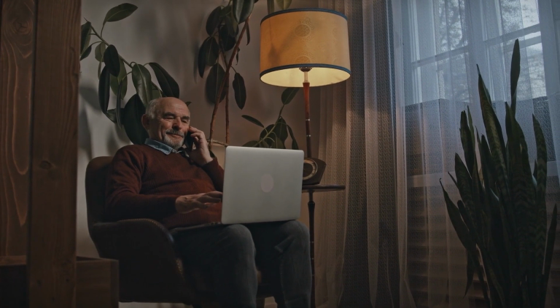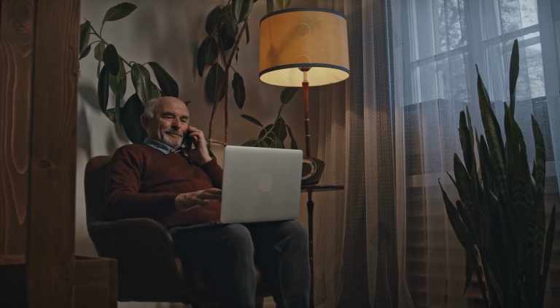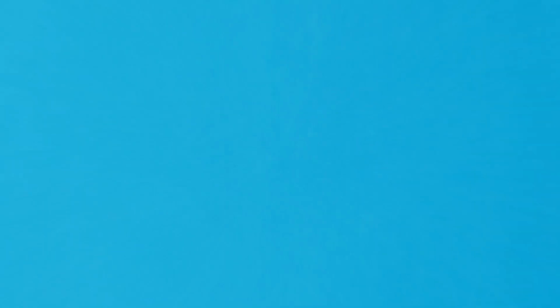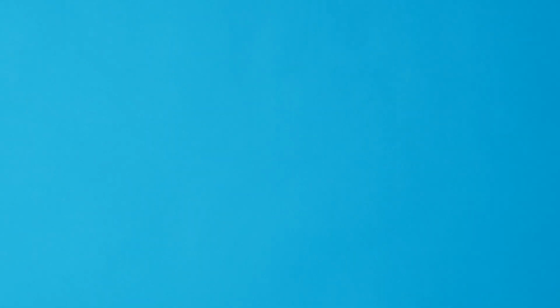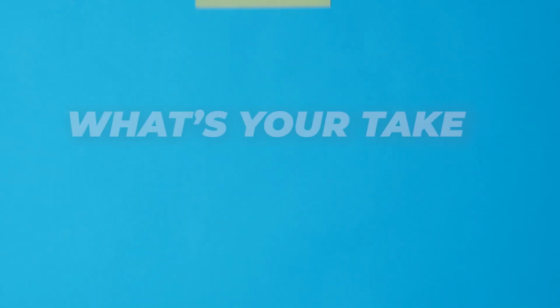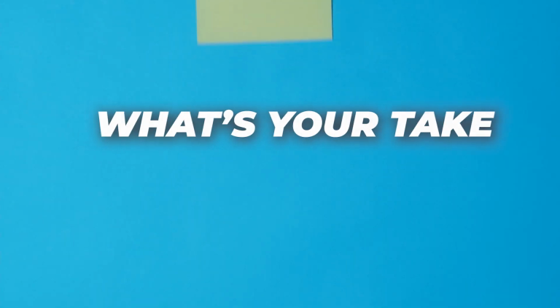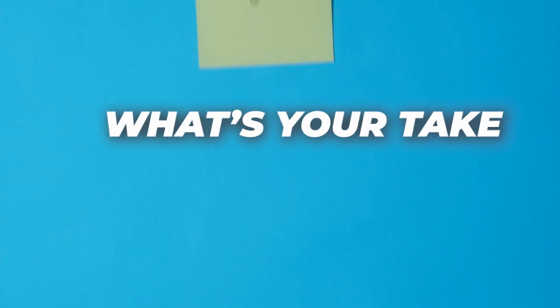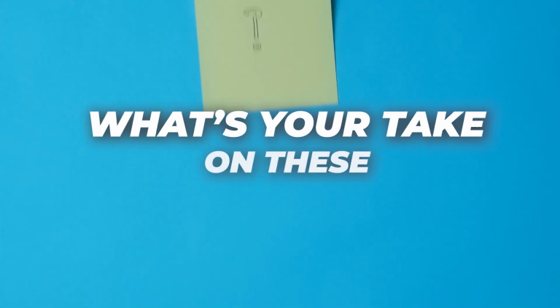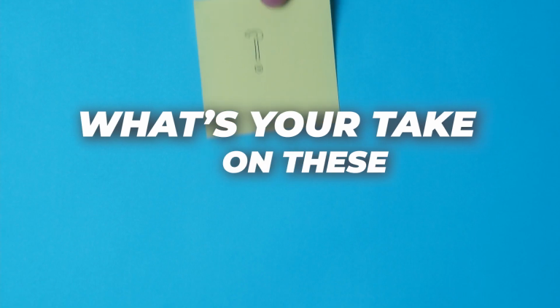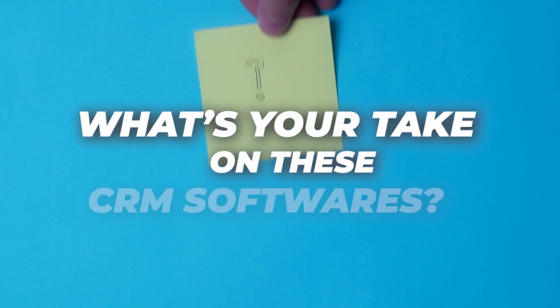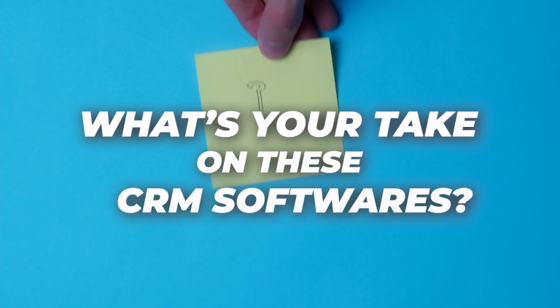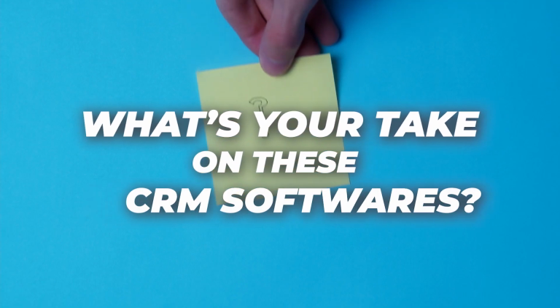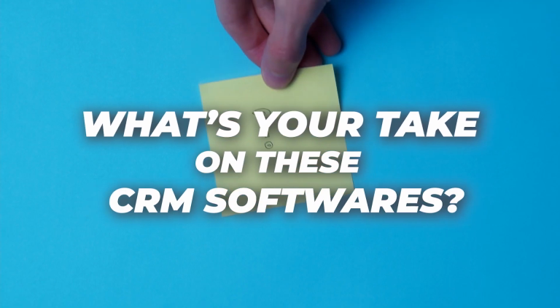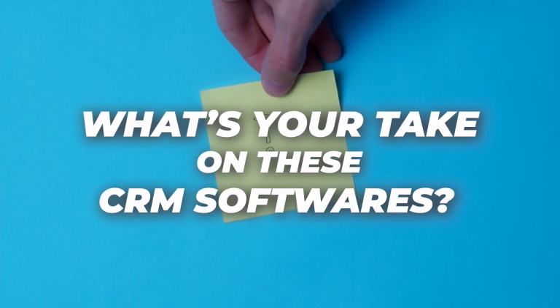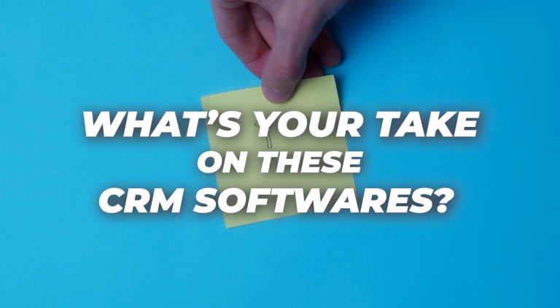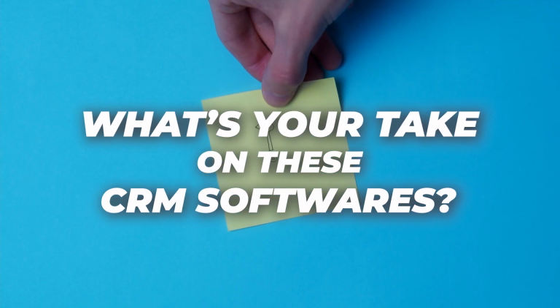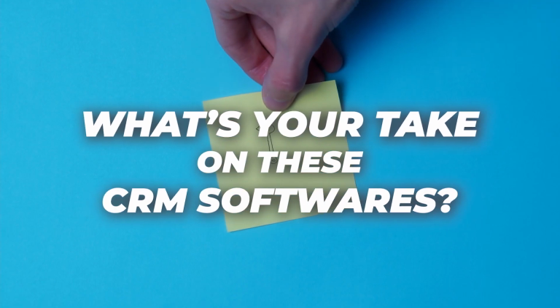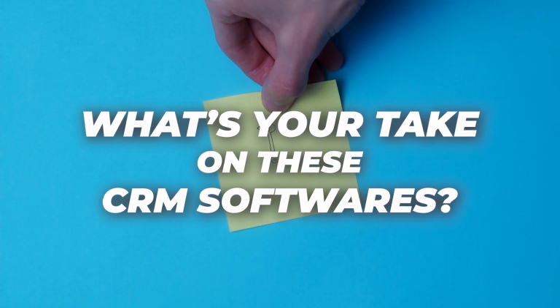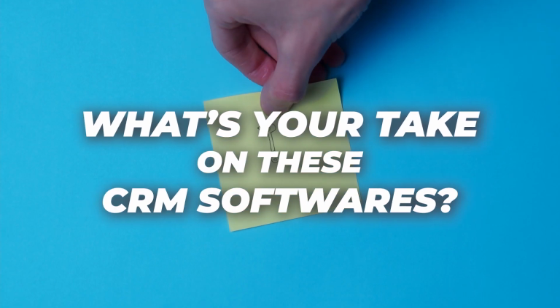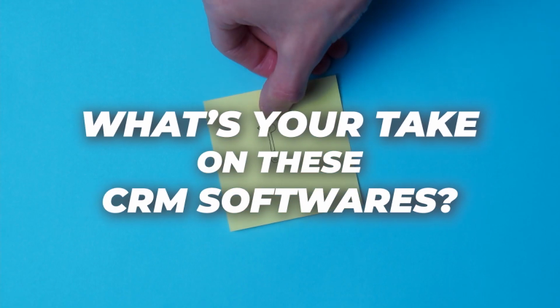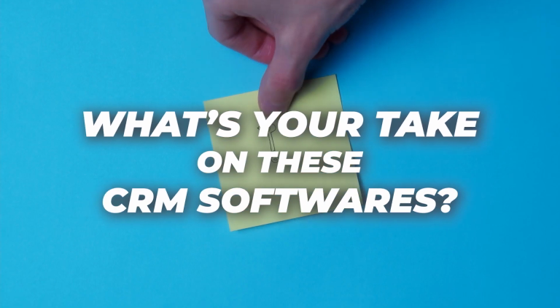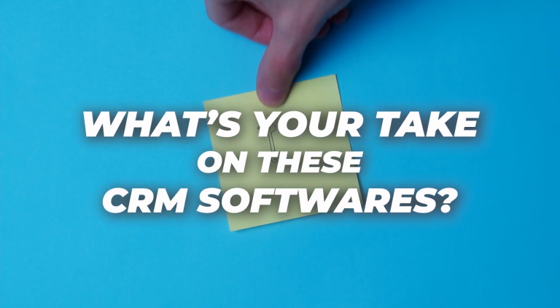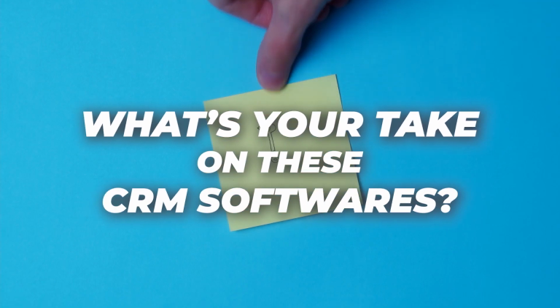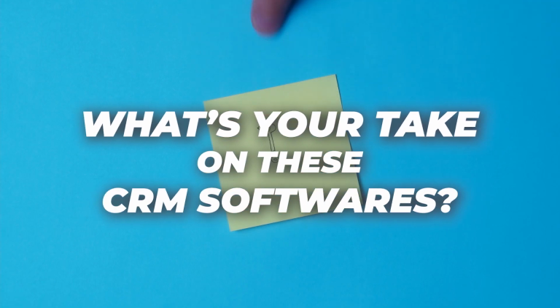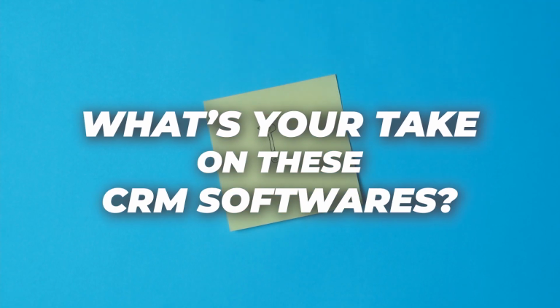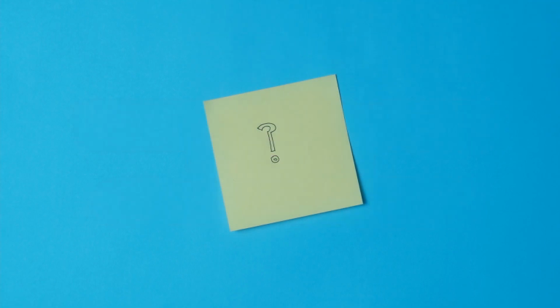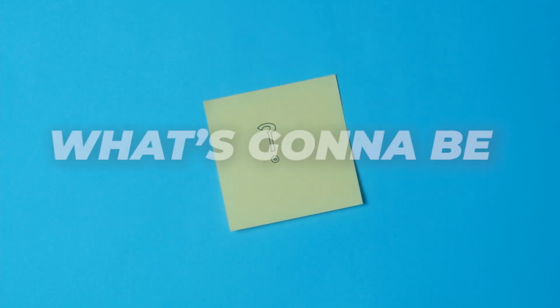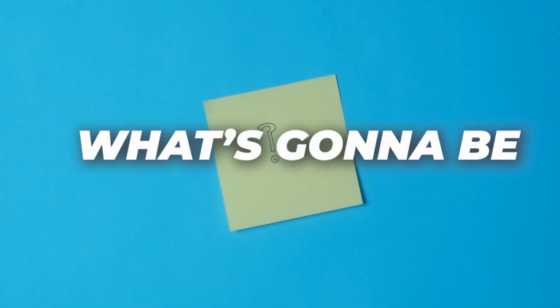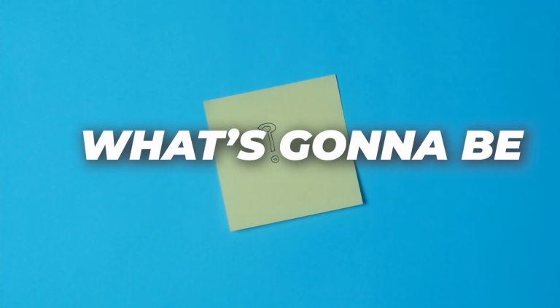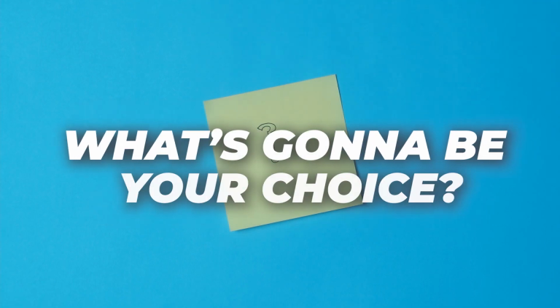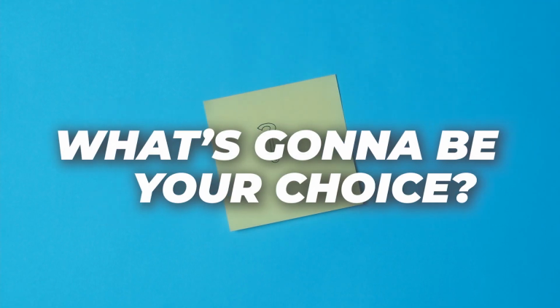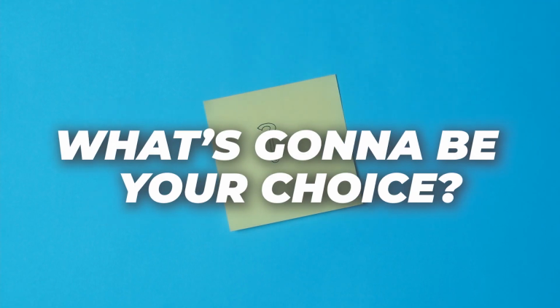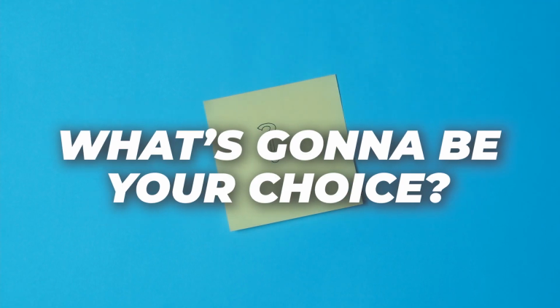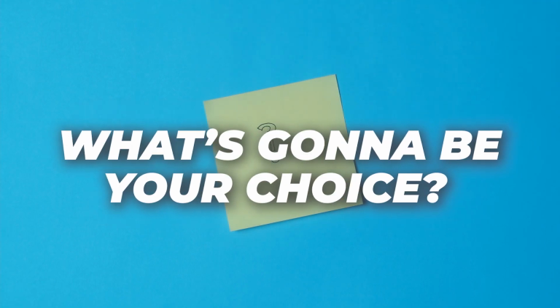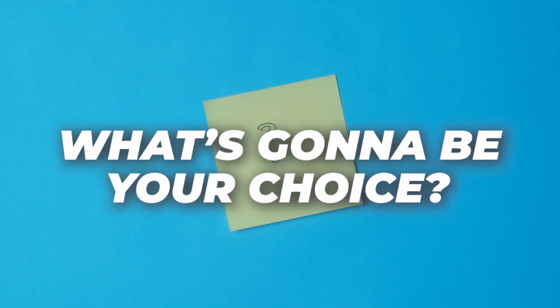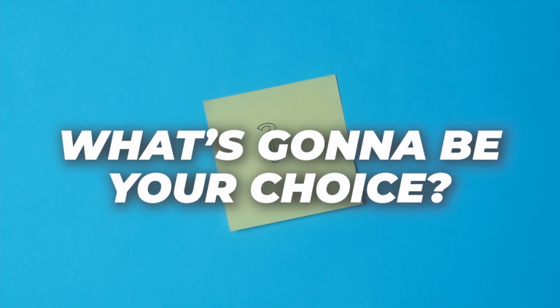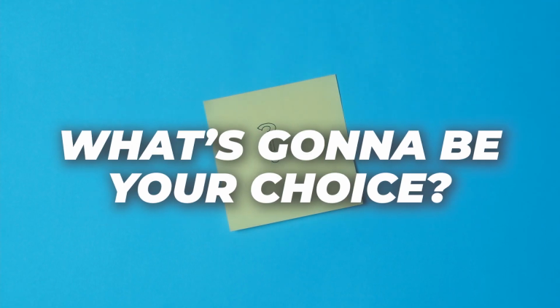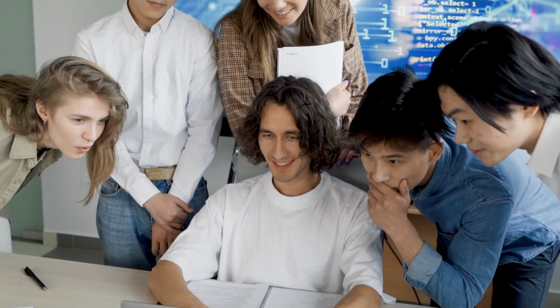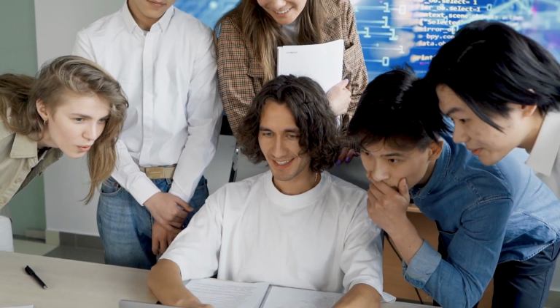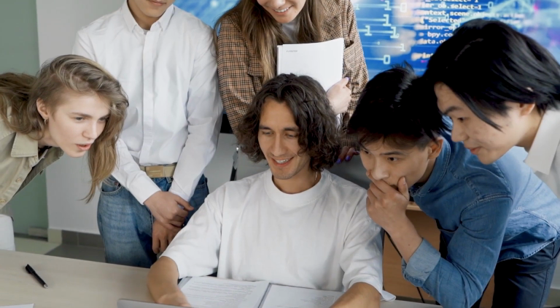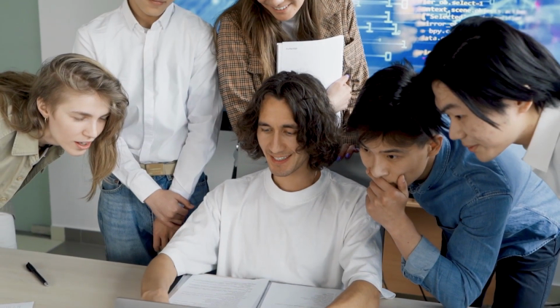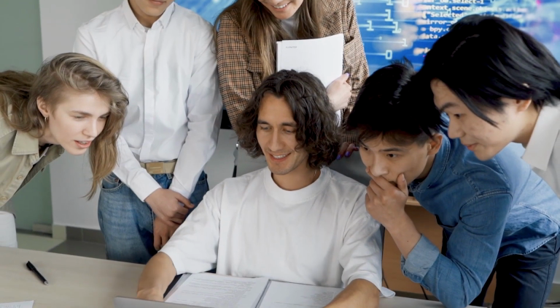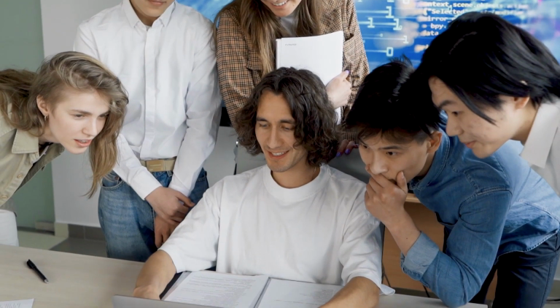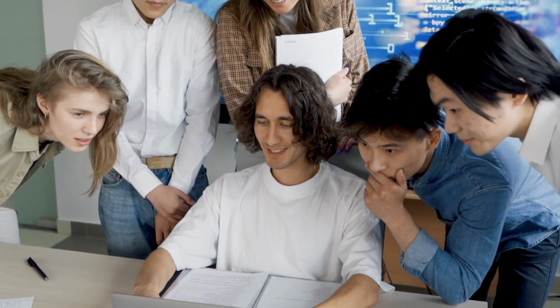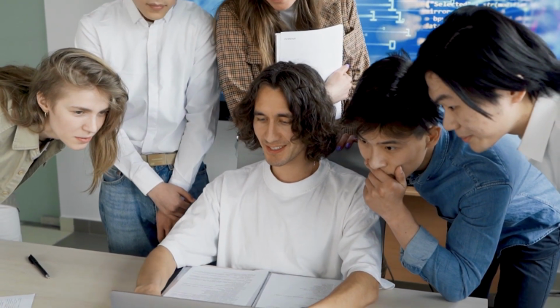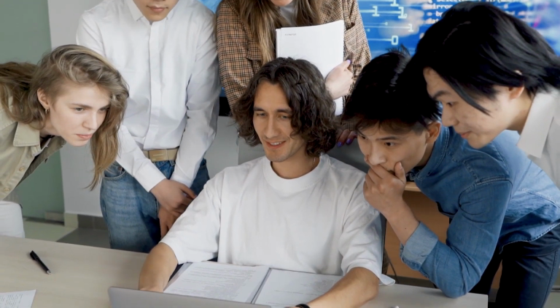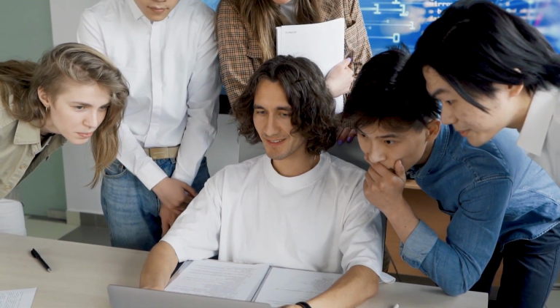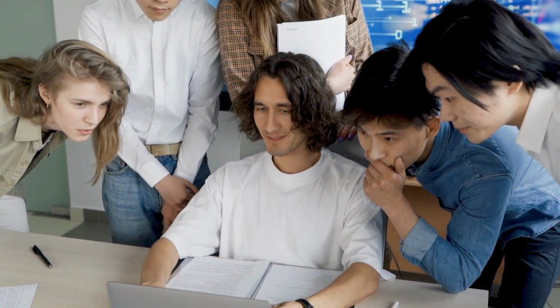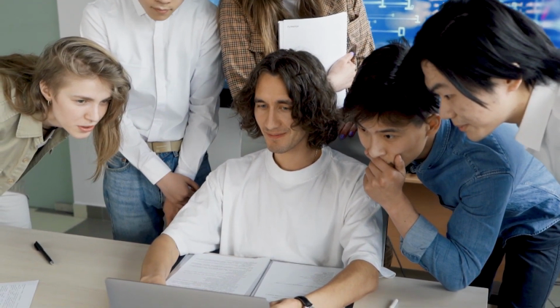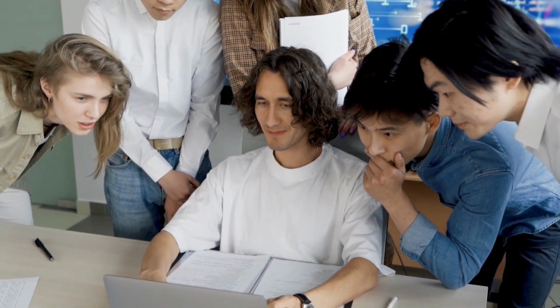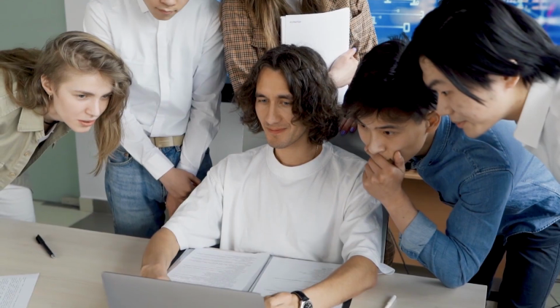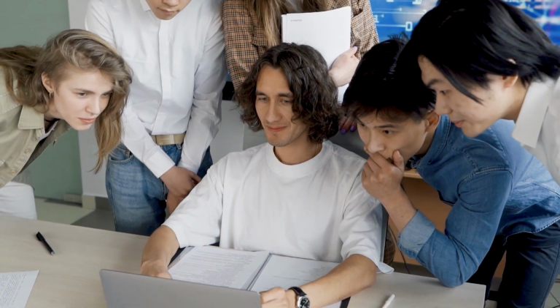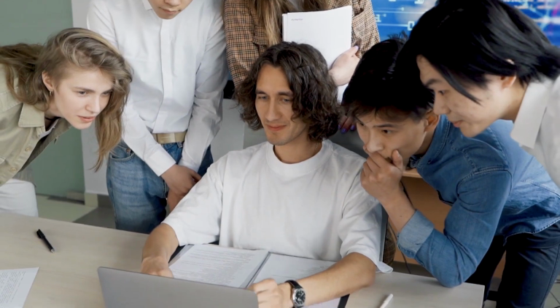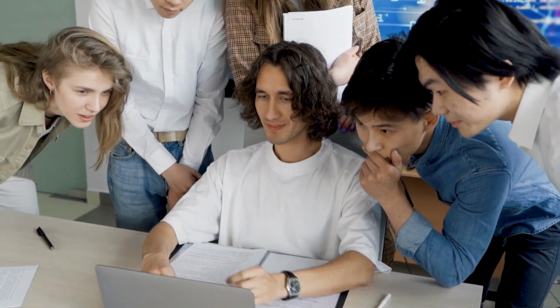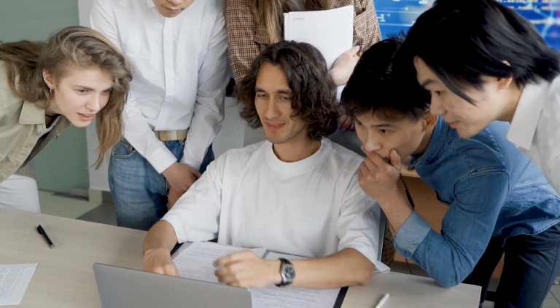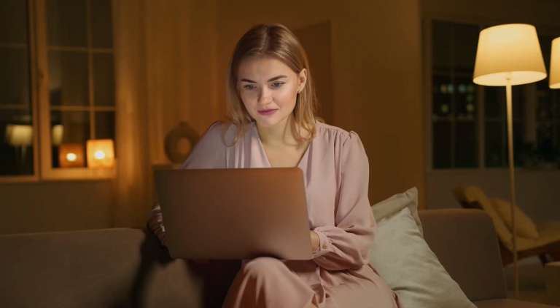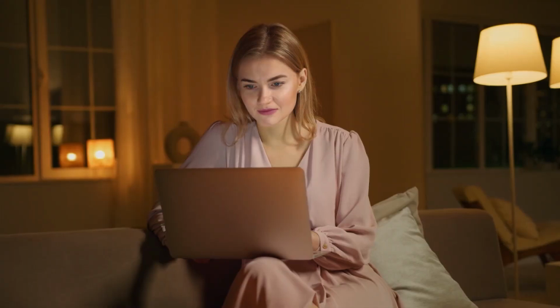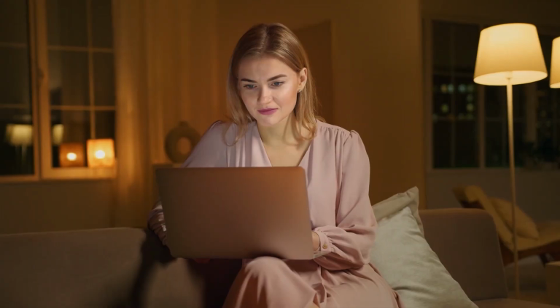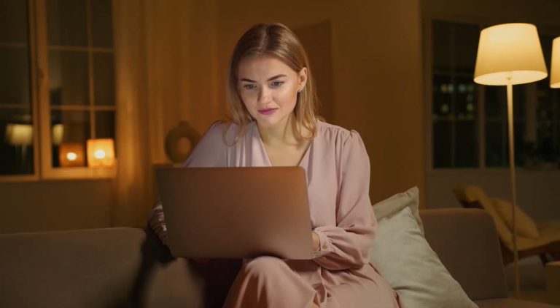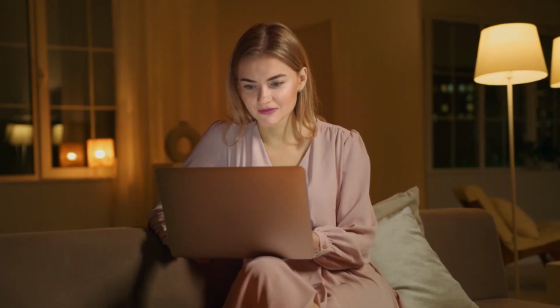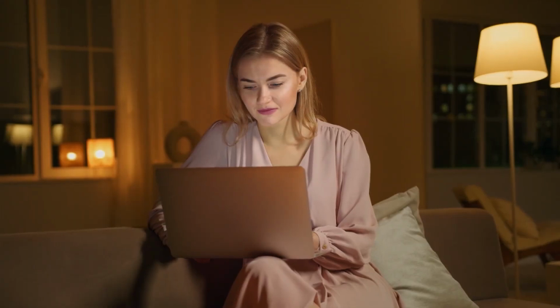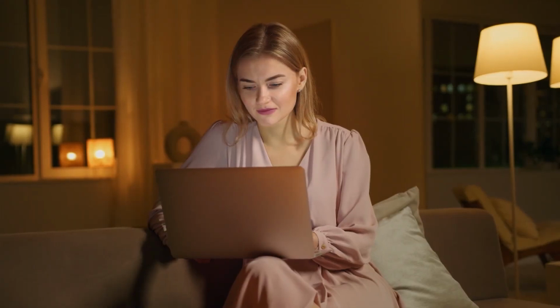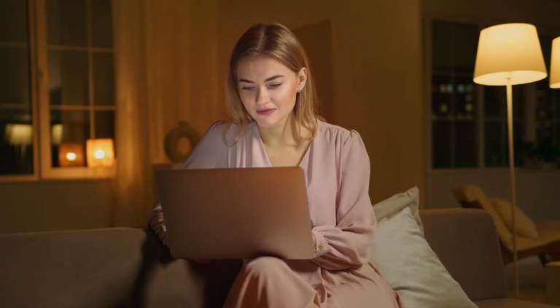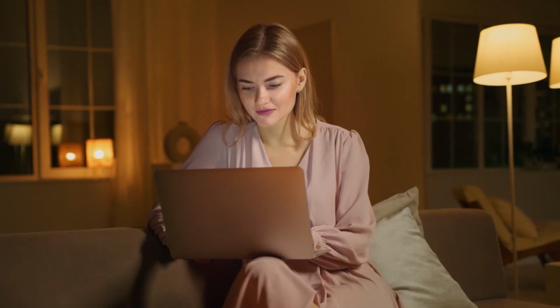So what's your take on these CRM software options, and what's going to be your choice? Do share your thoughts with us in the comments below — we'd love to hear from you.